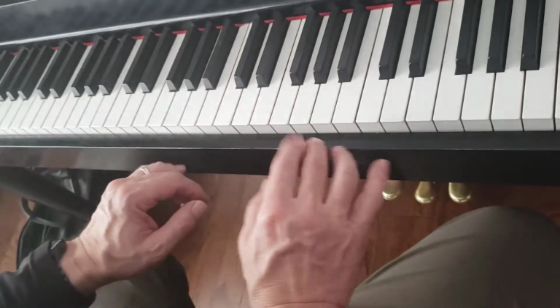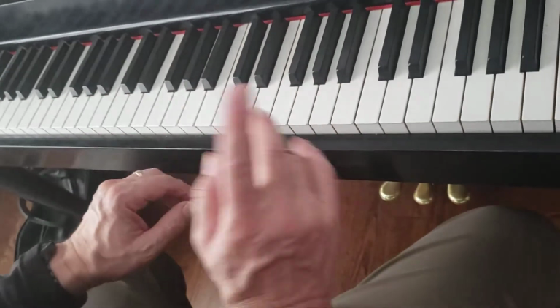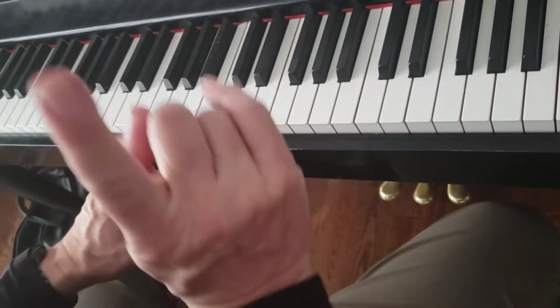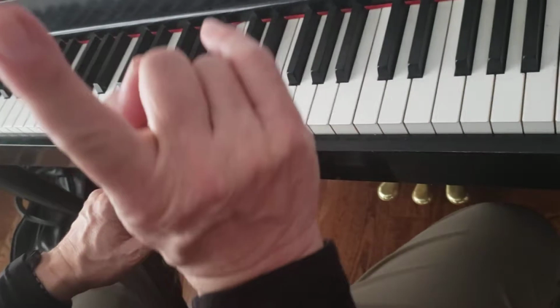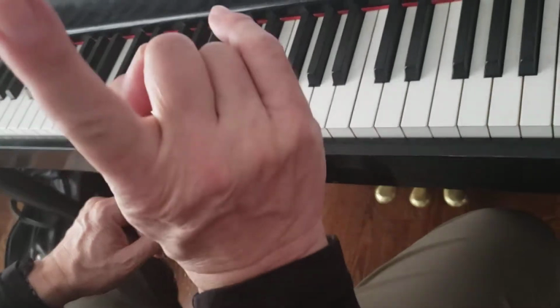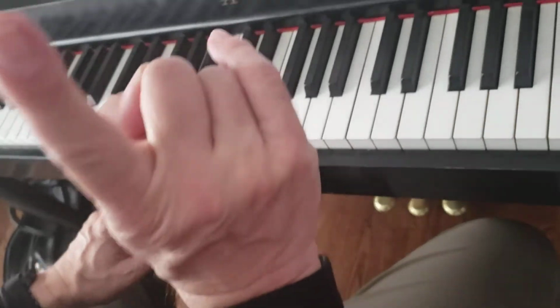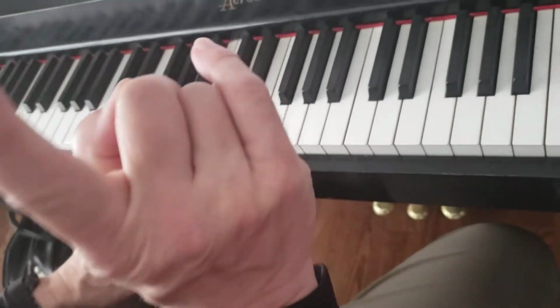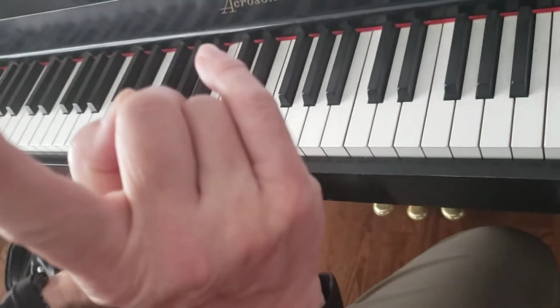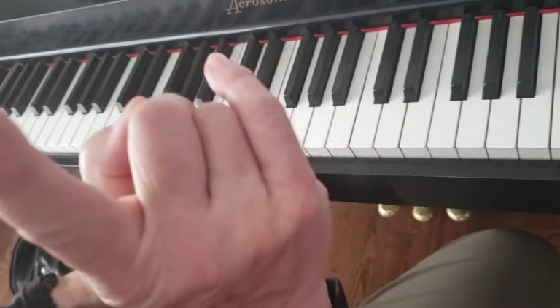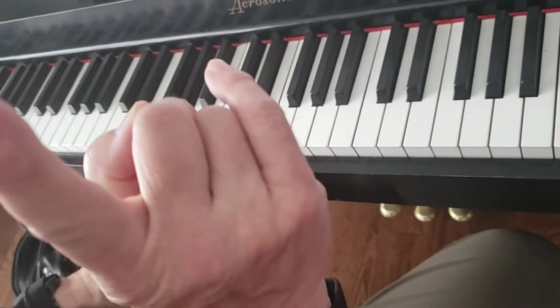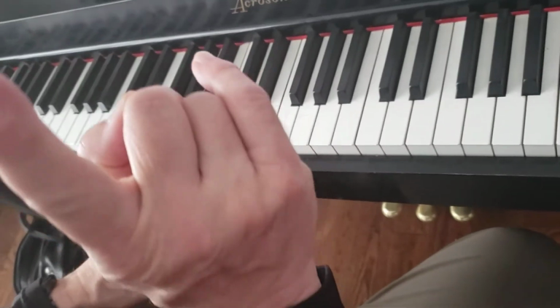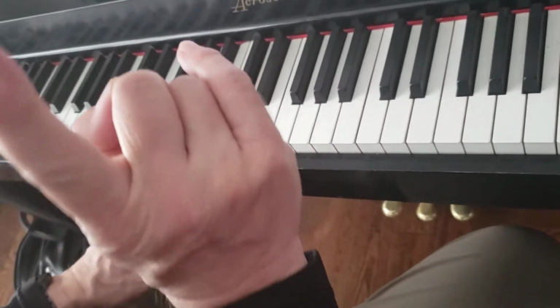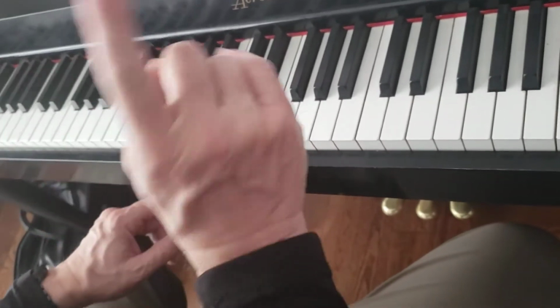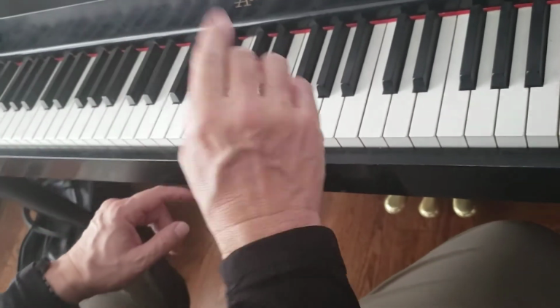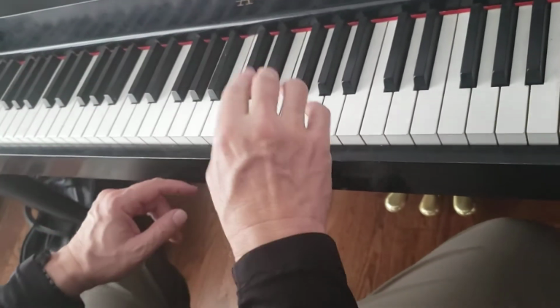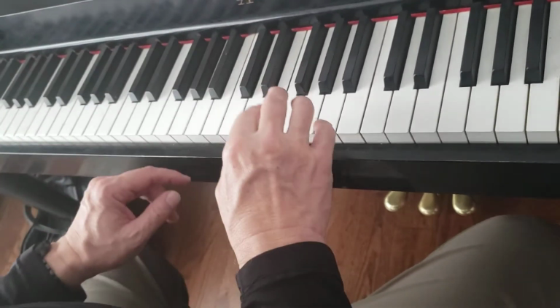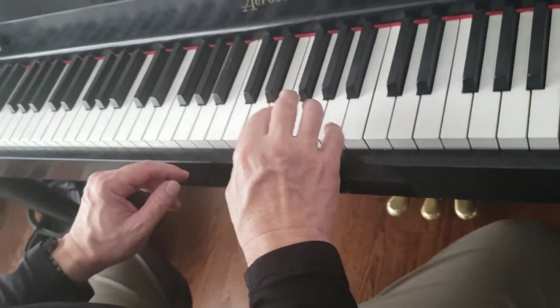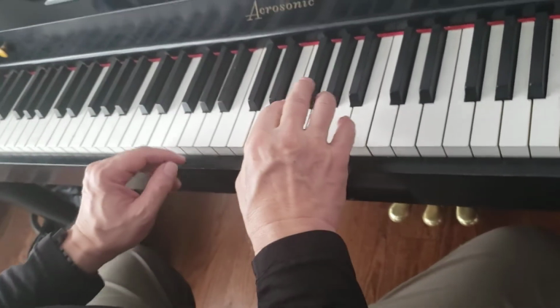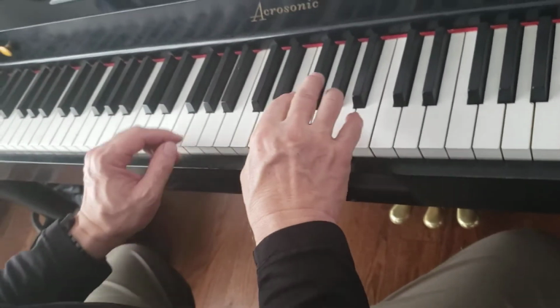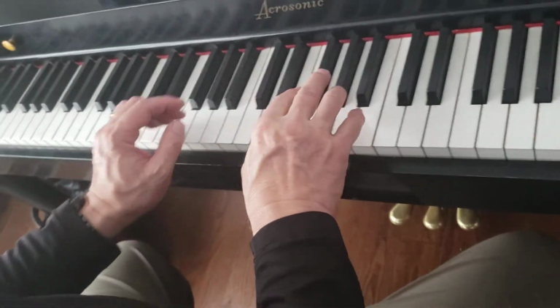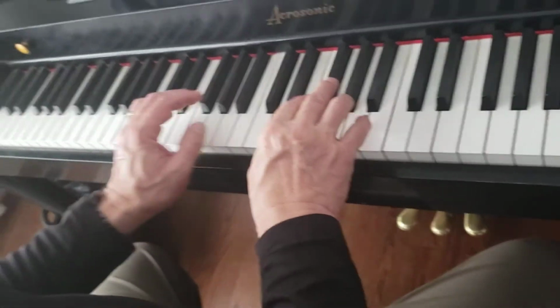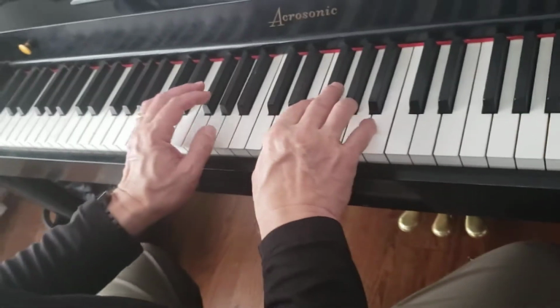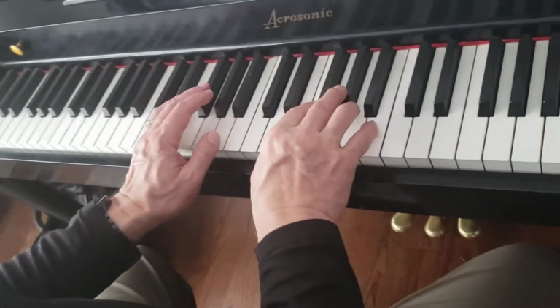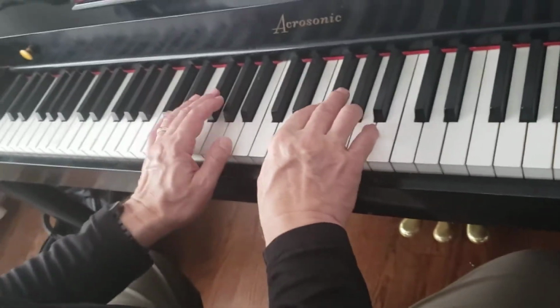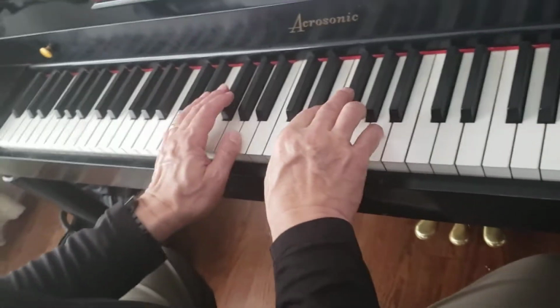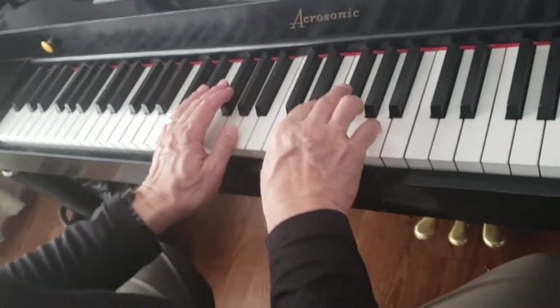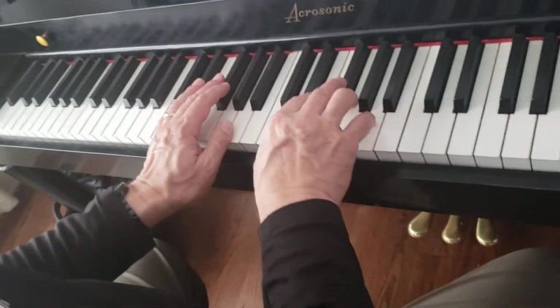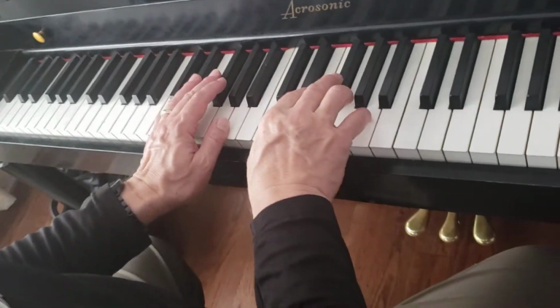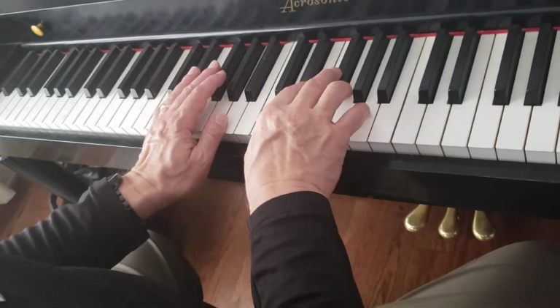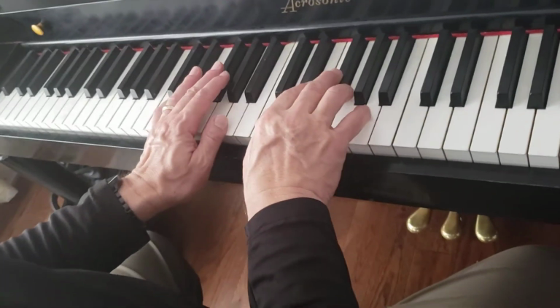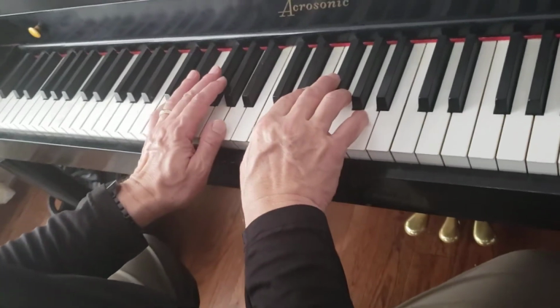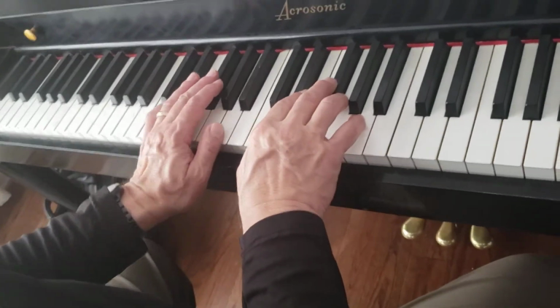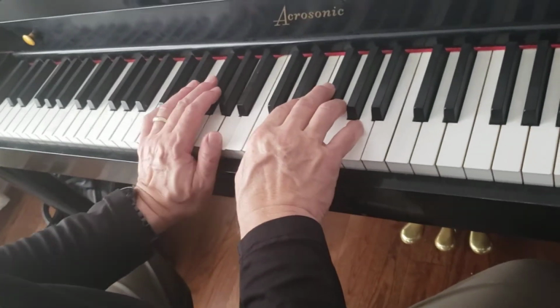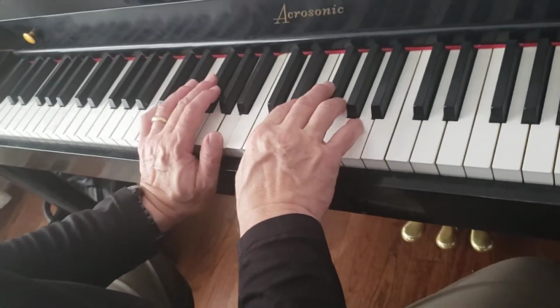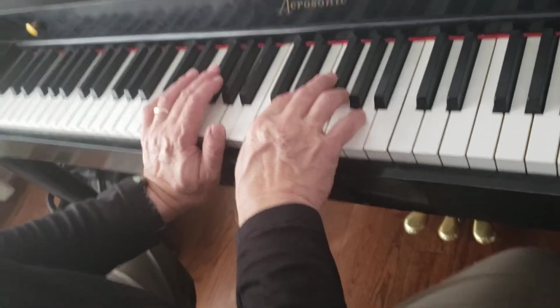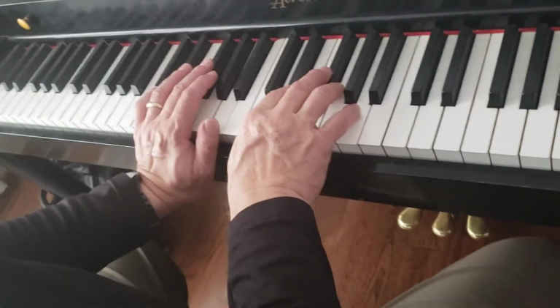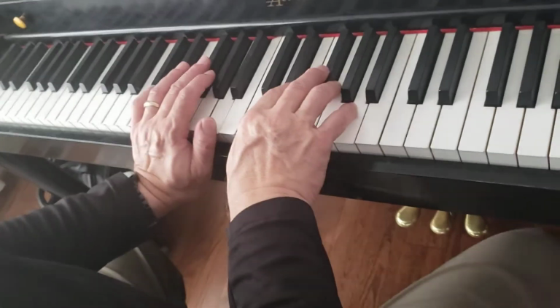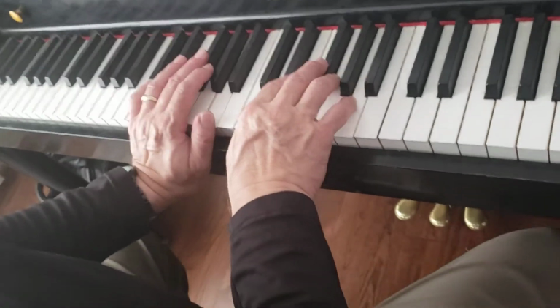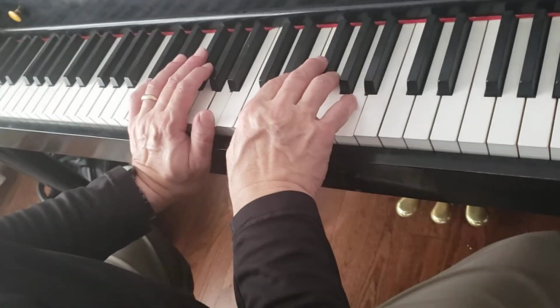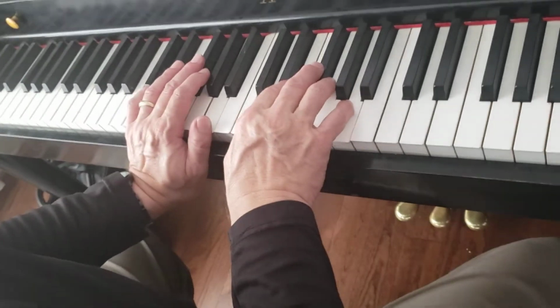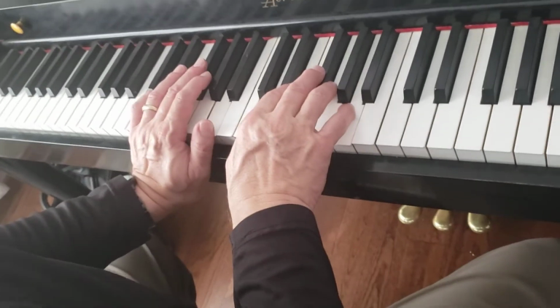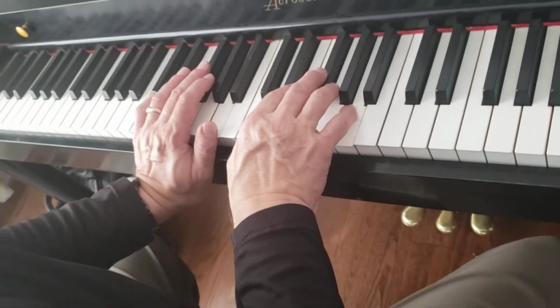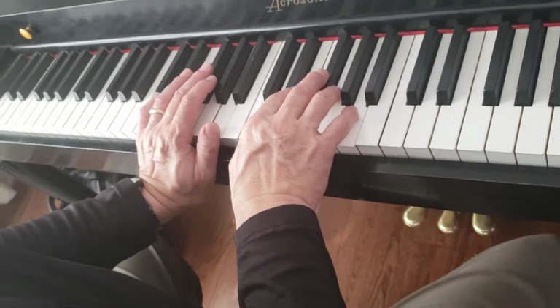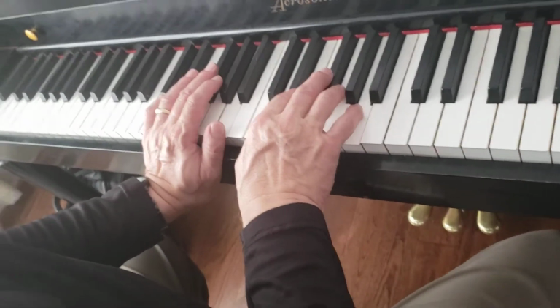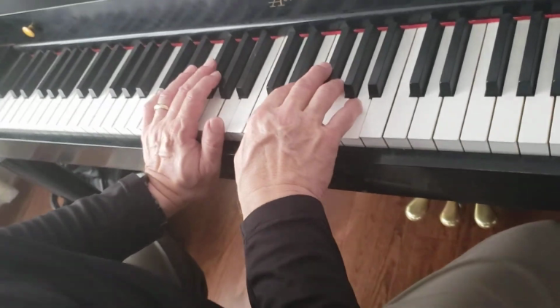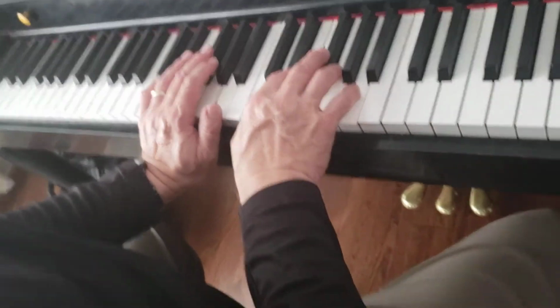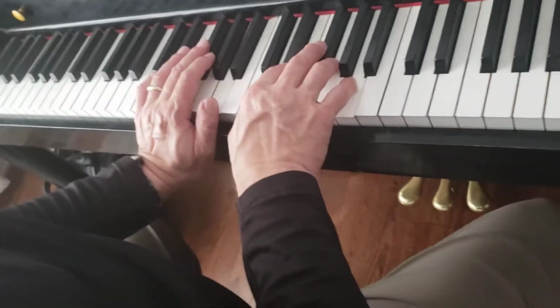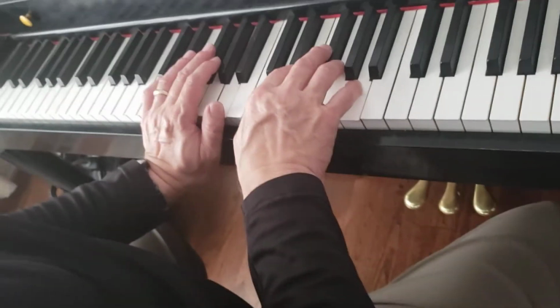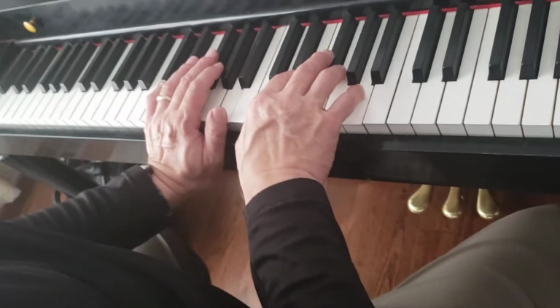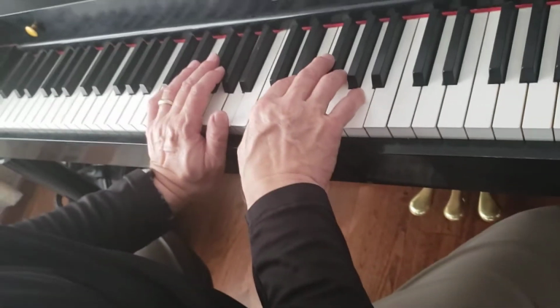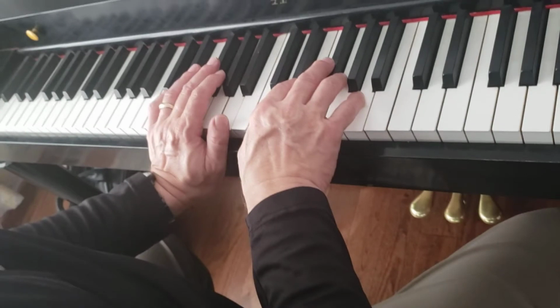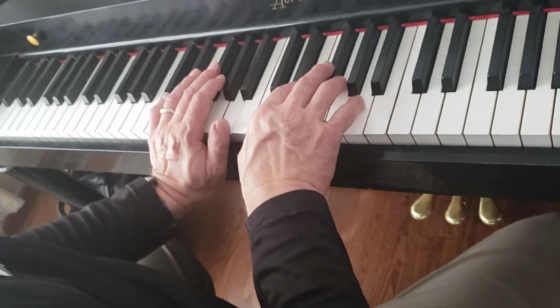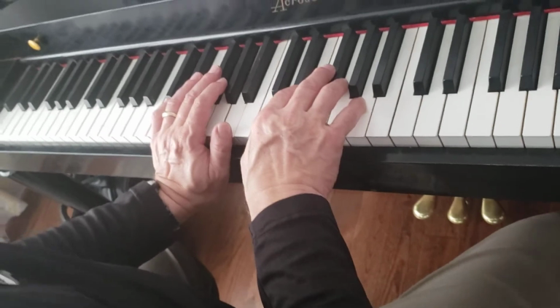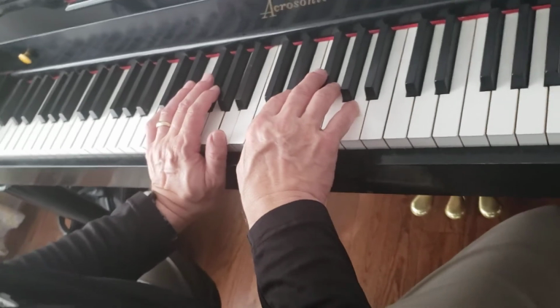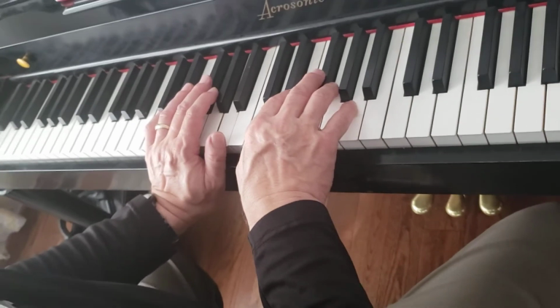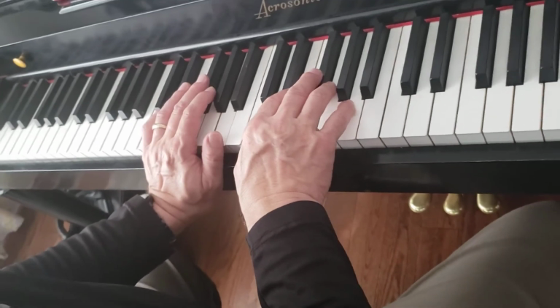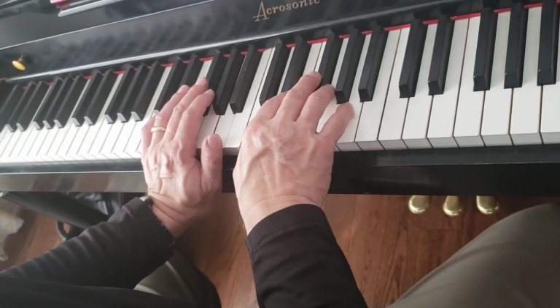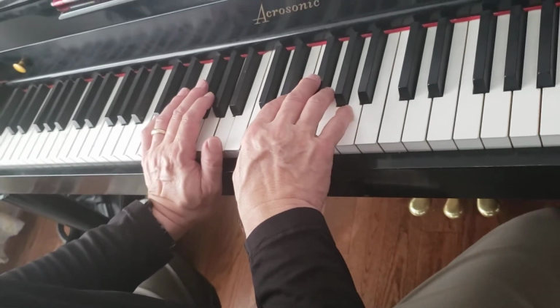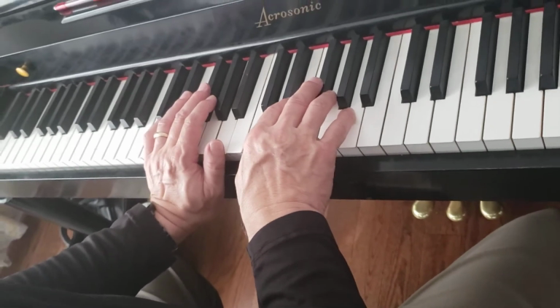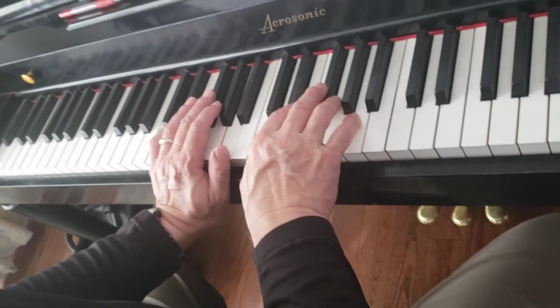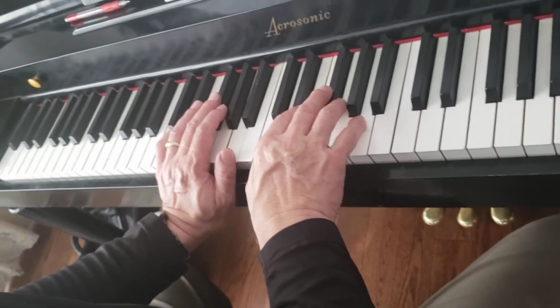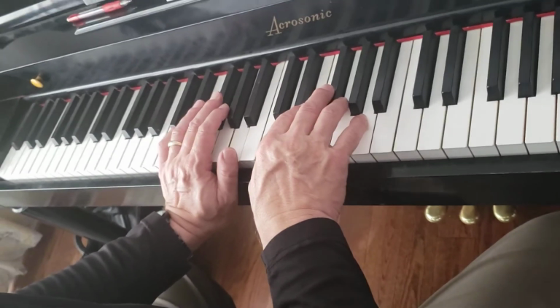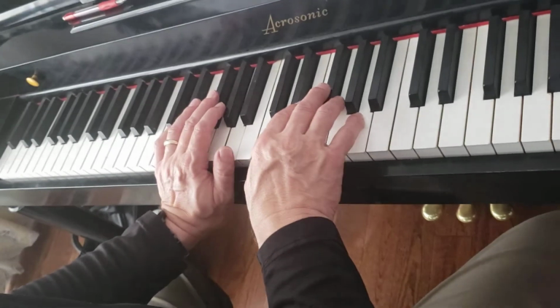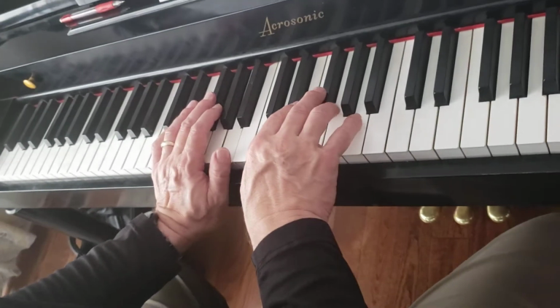All right, don't stop. We're going to do the left-hand old man. That's it. One, two, ready, go.